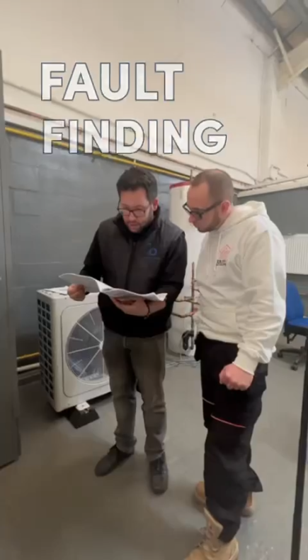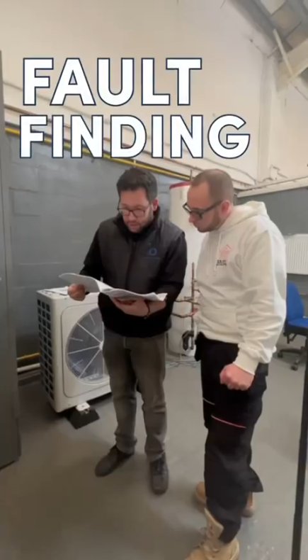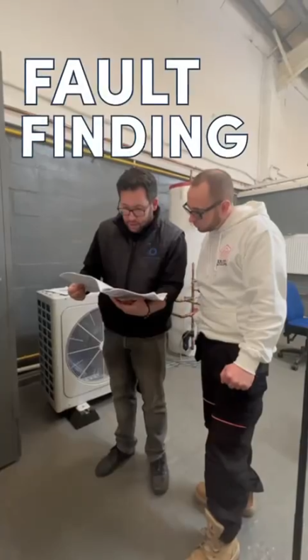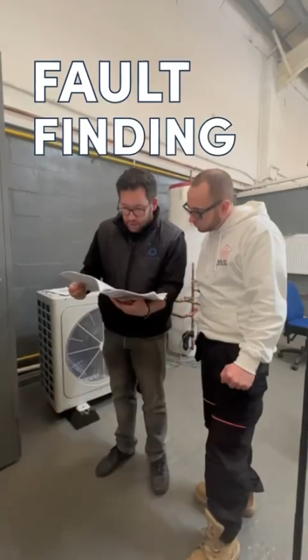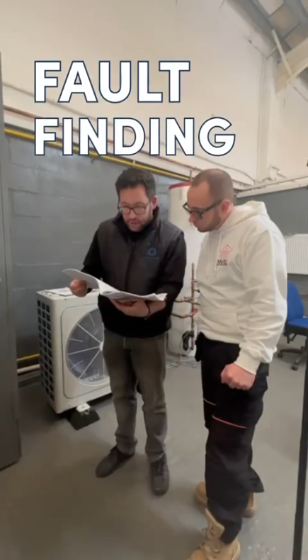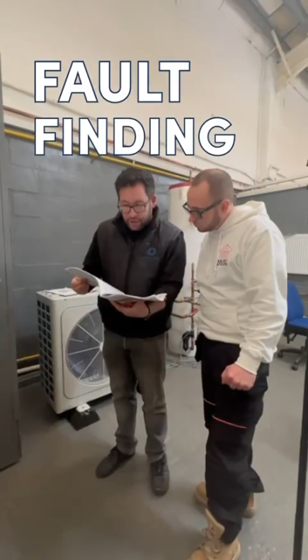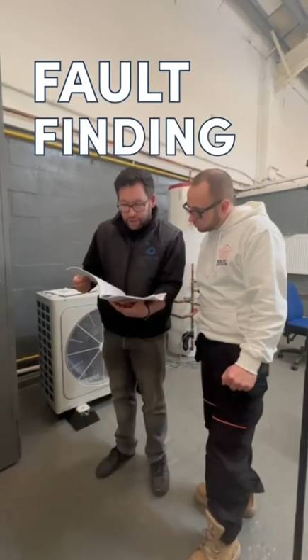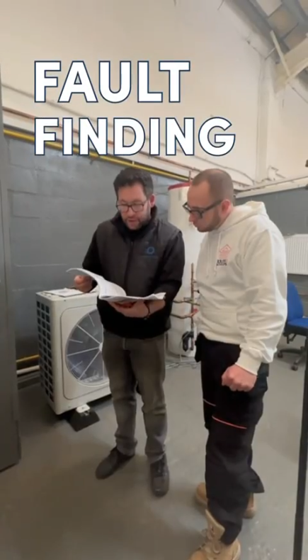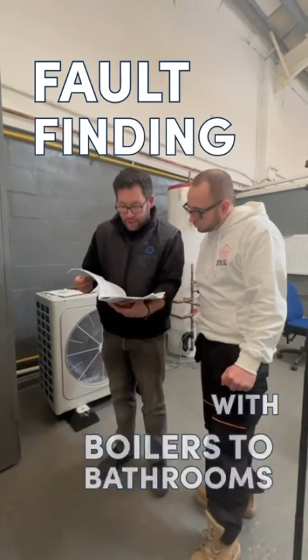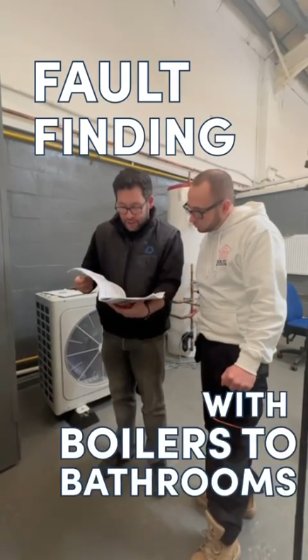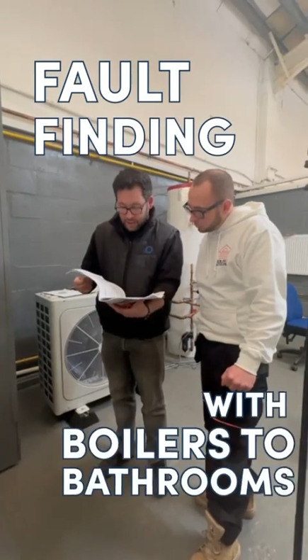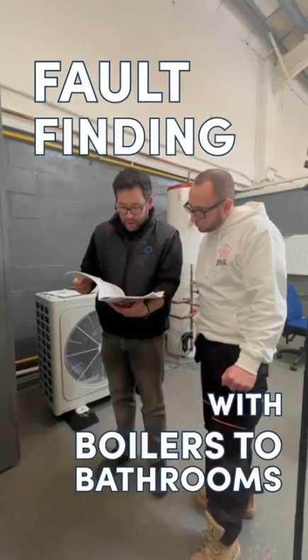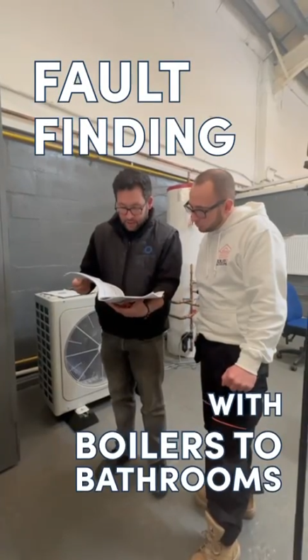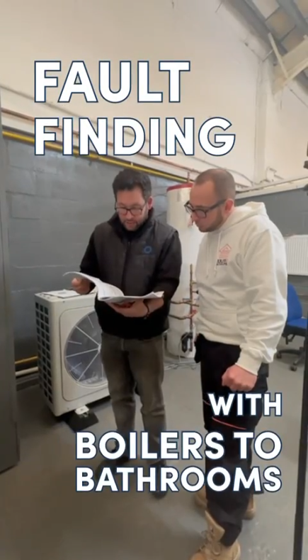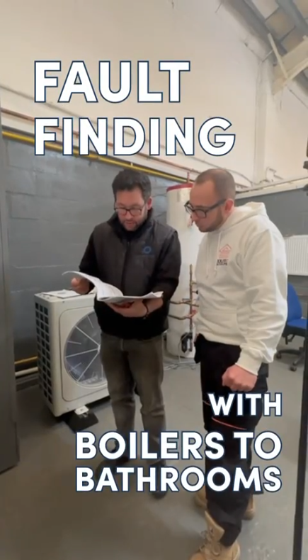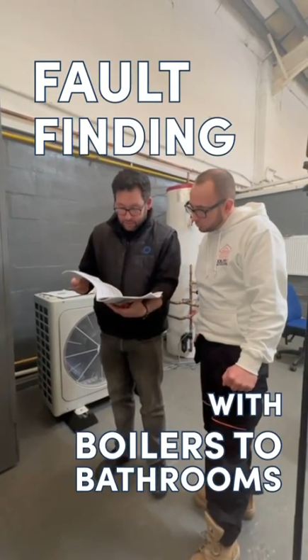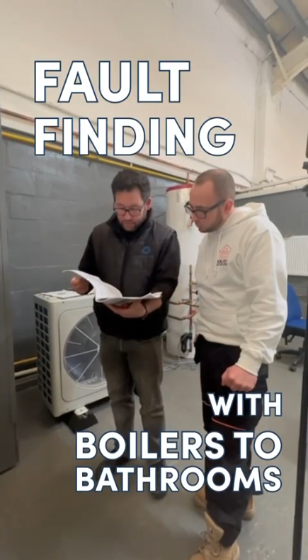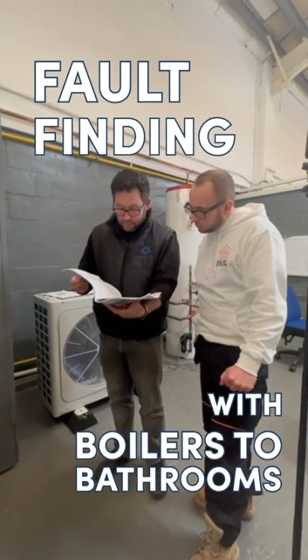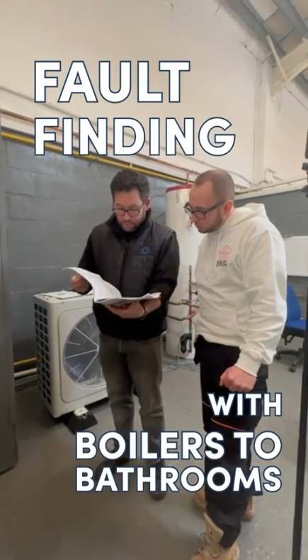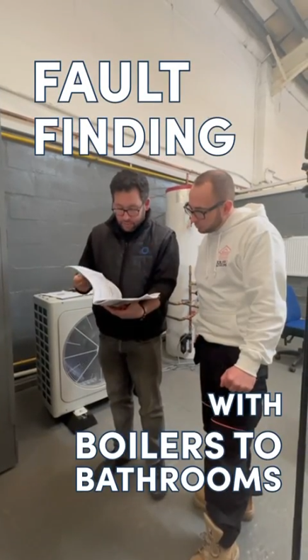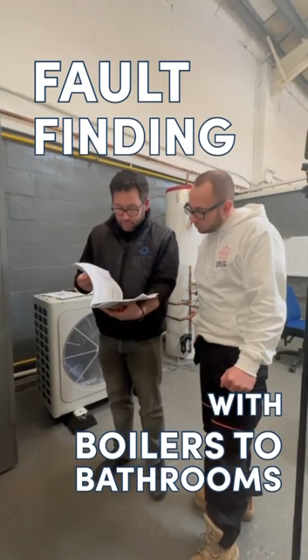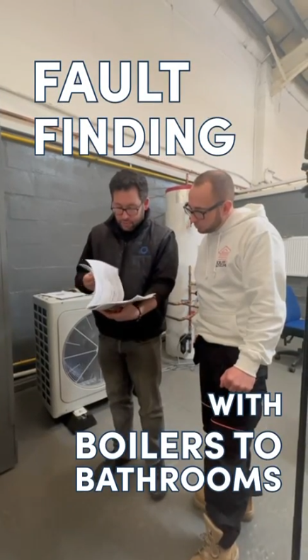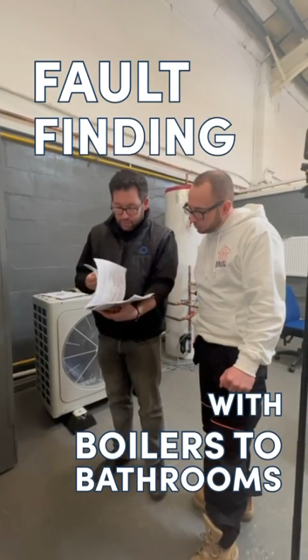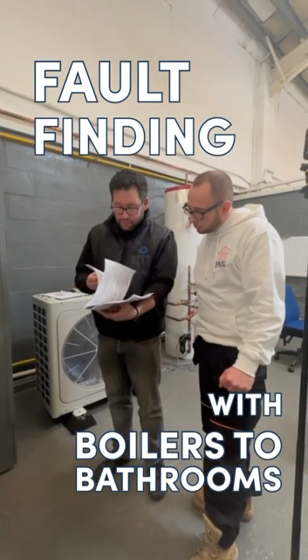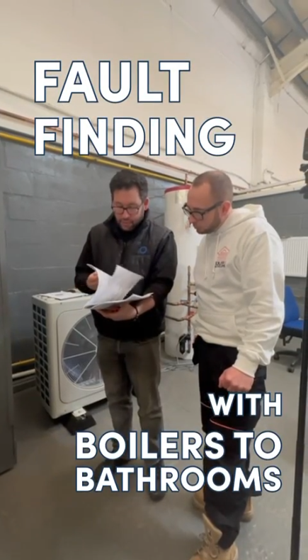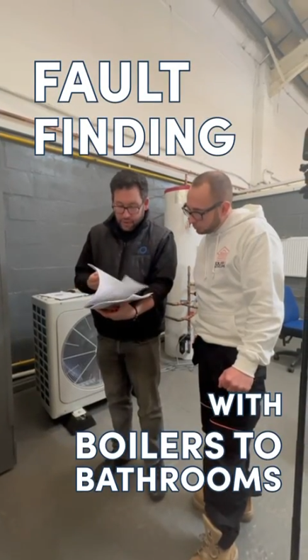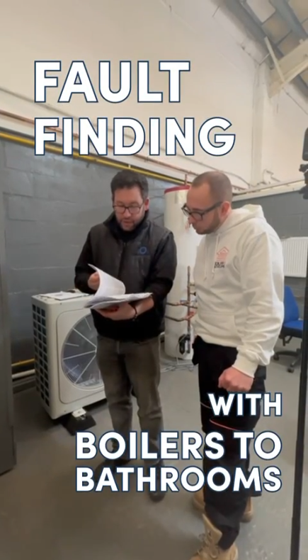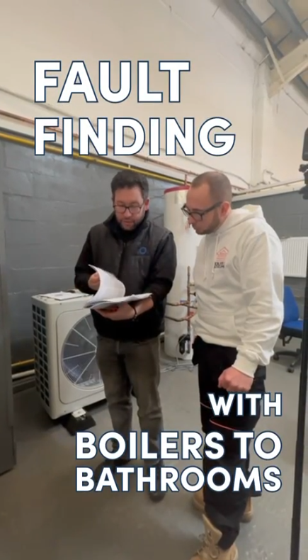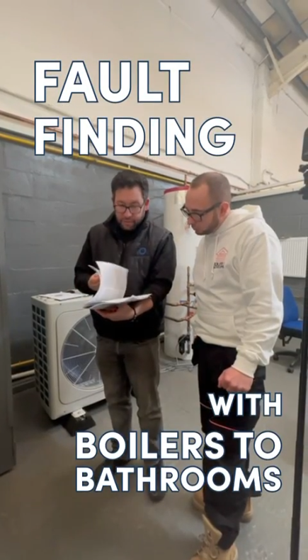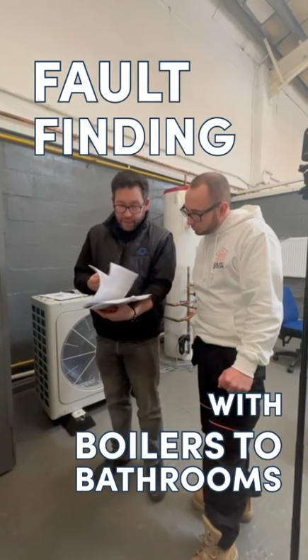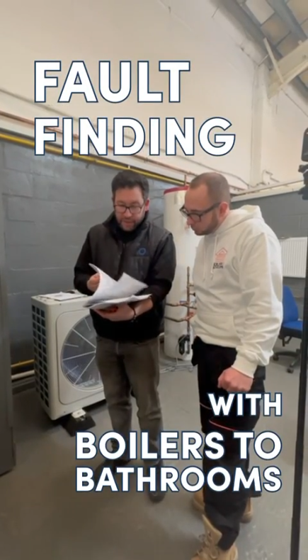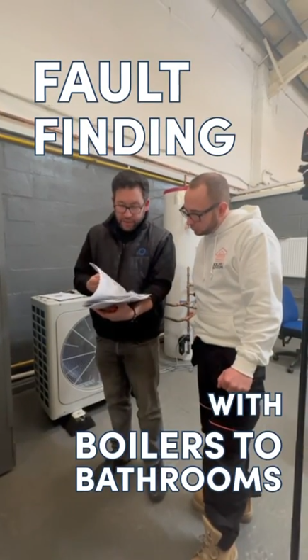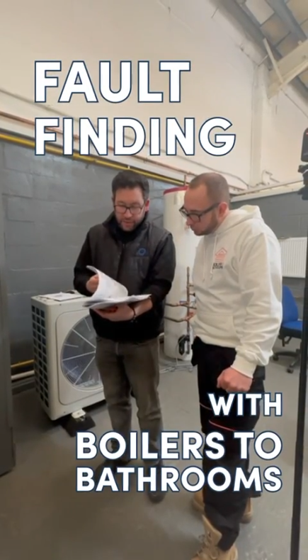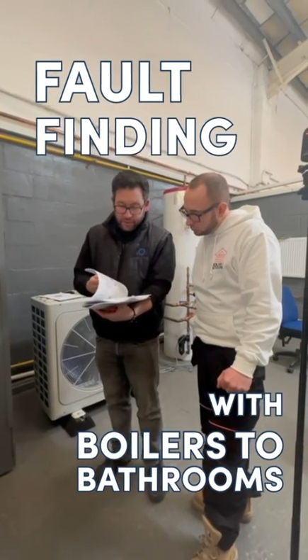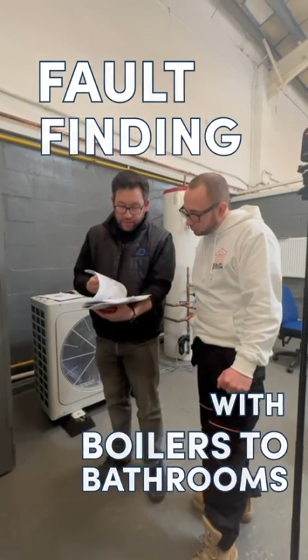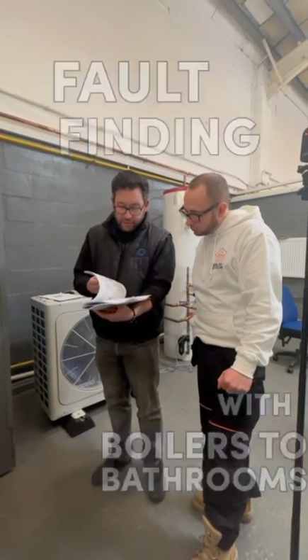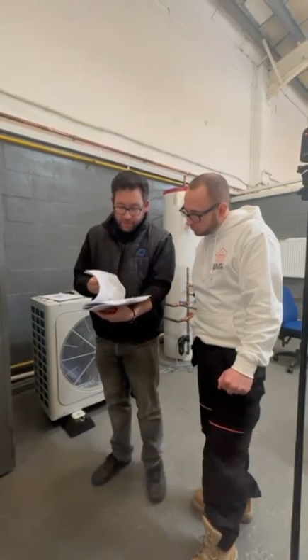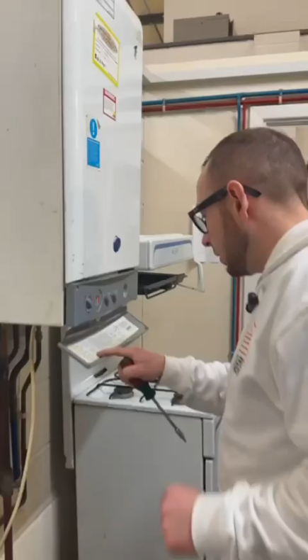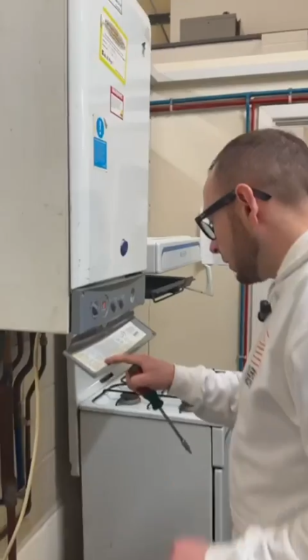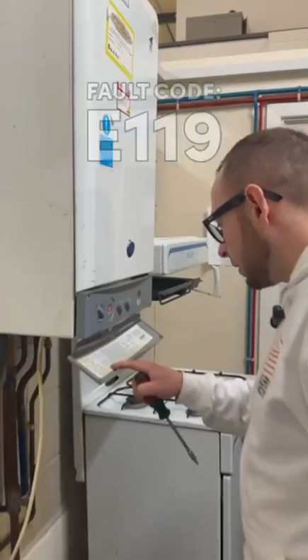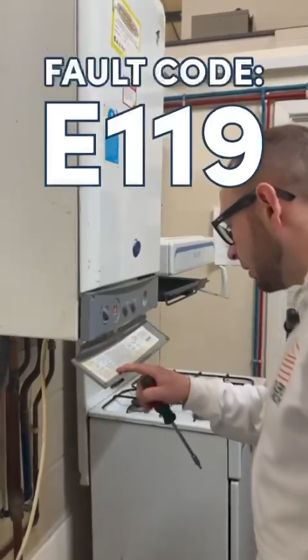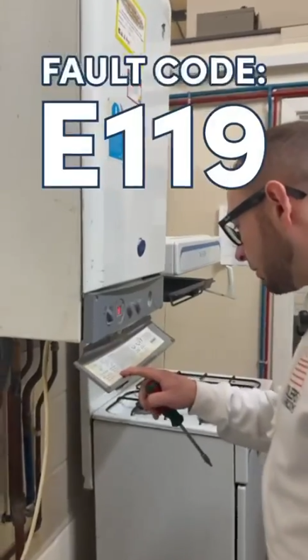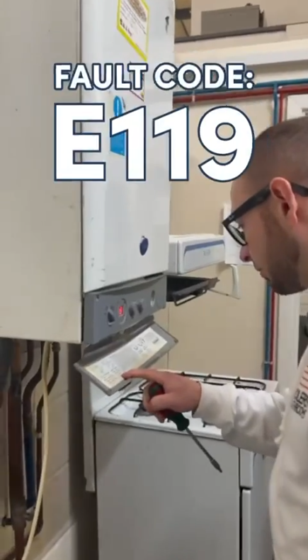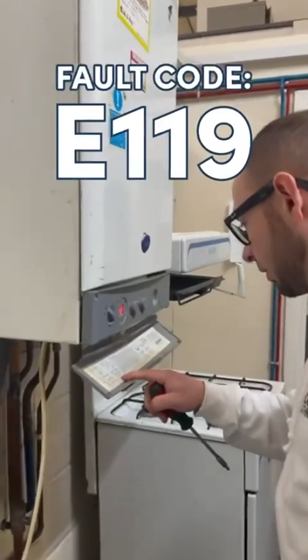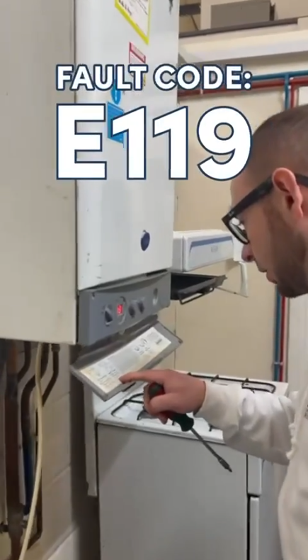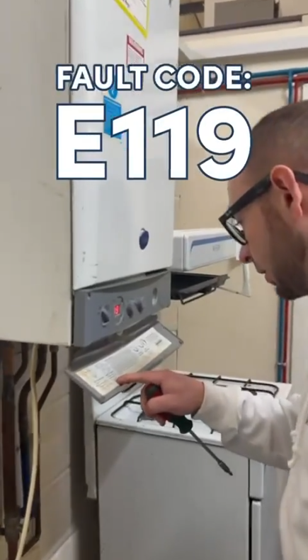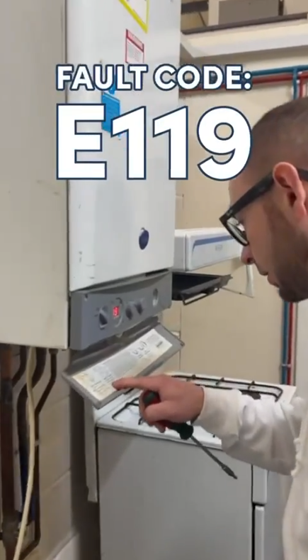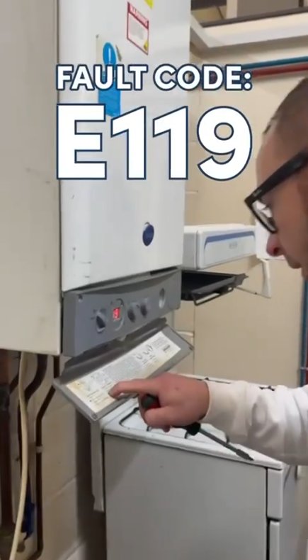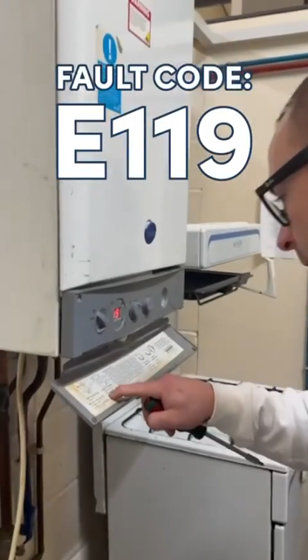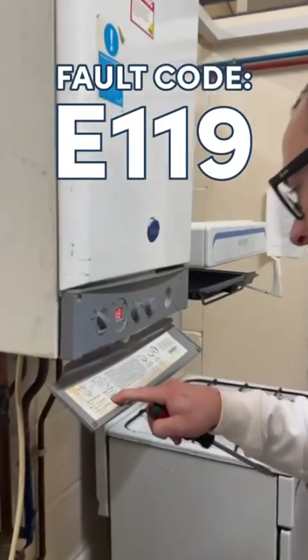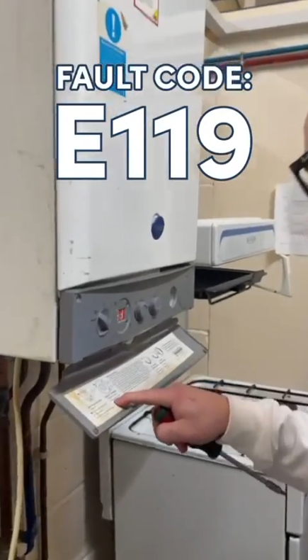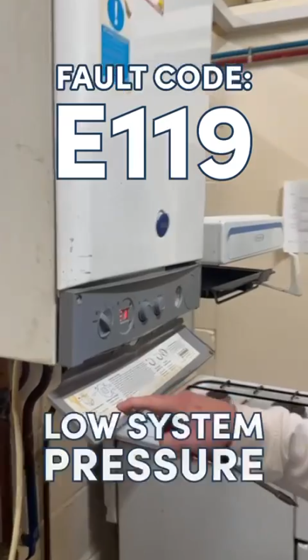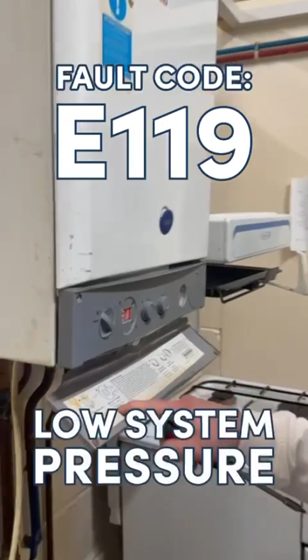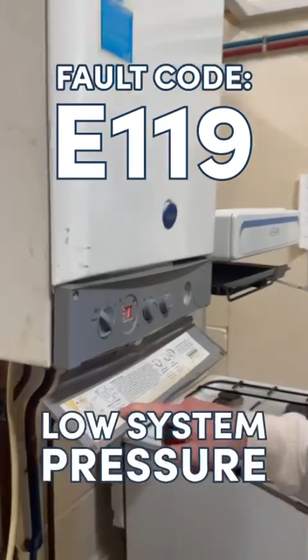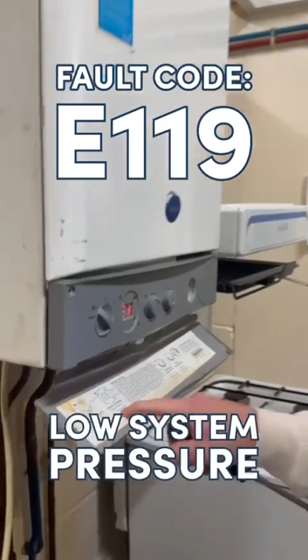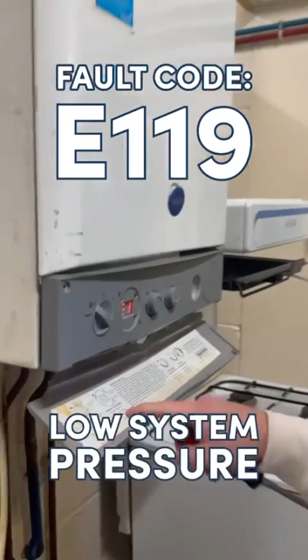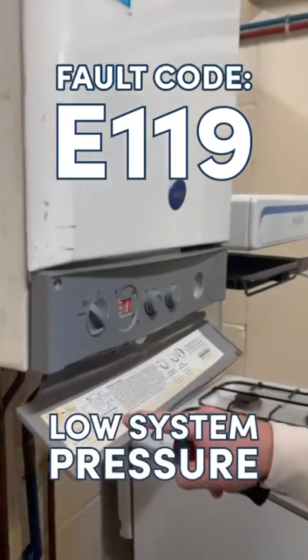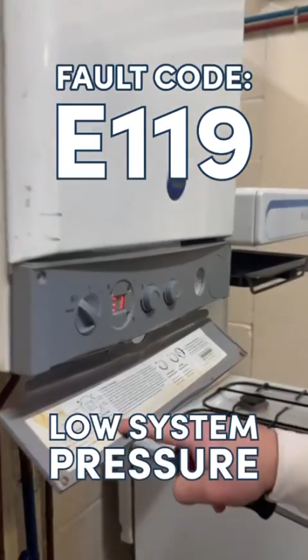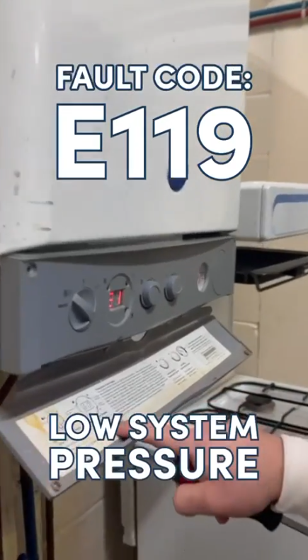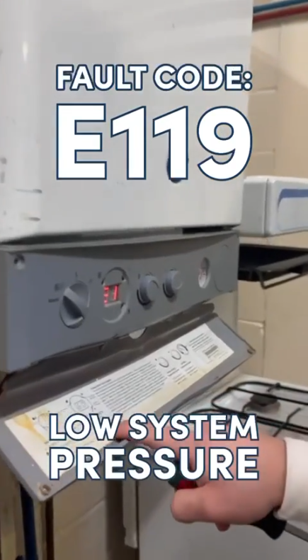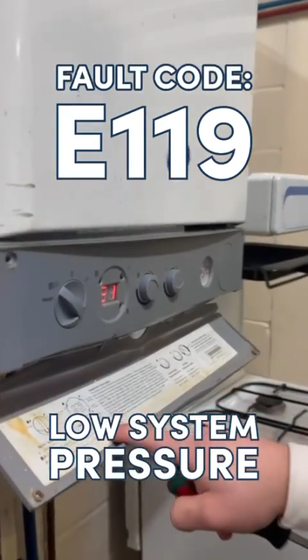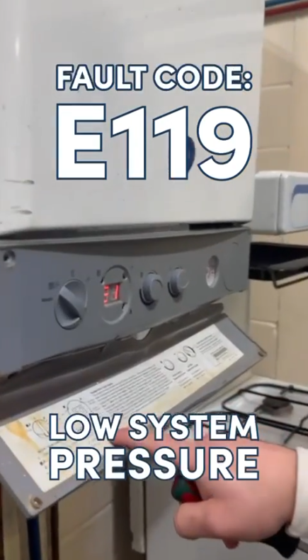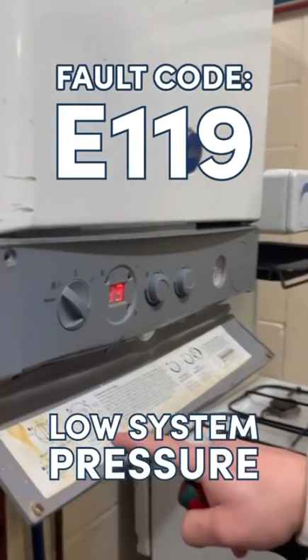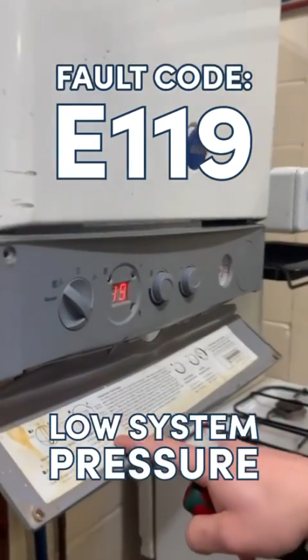We turned up to this one. It comes up with a fault code, E119. Looking at the front, E119 is low system pressure.